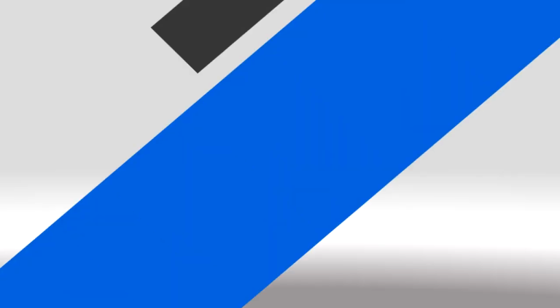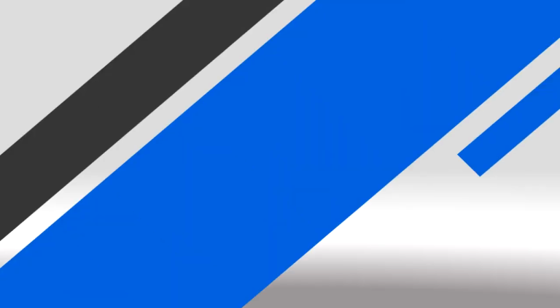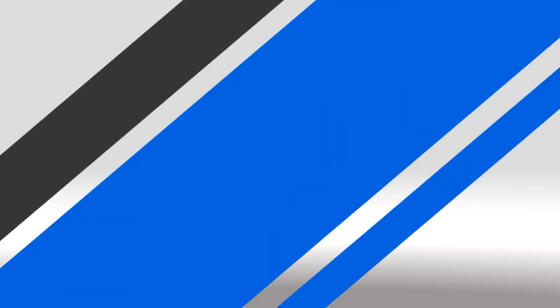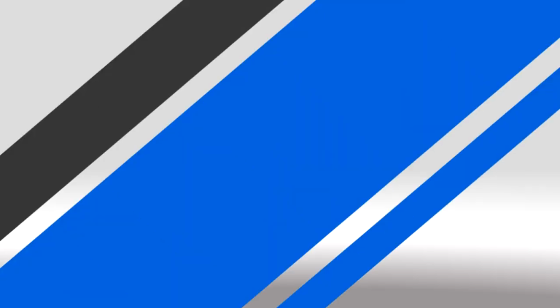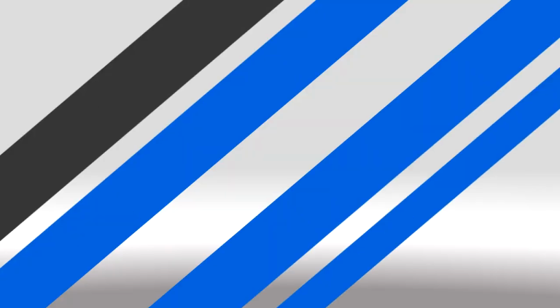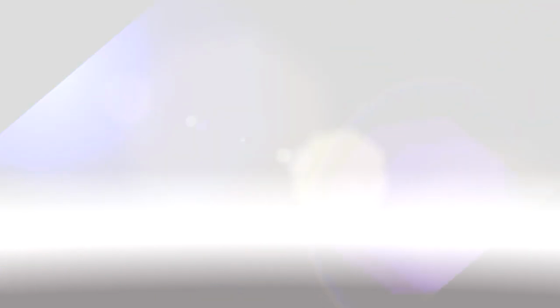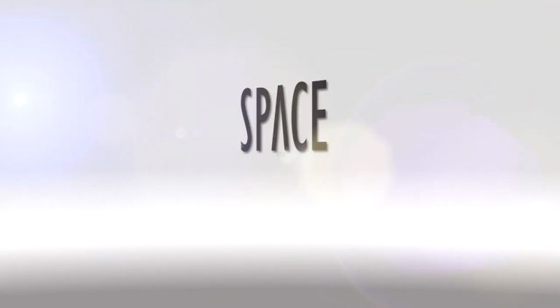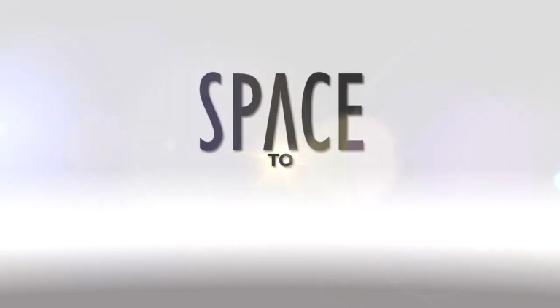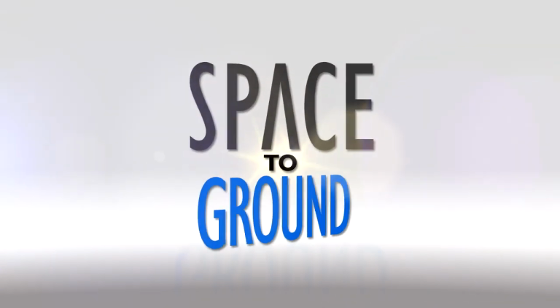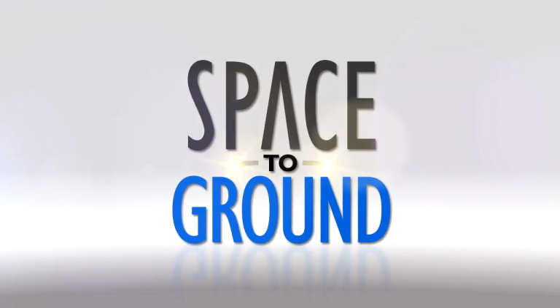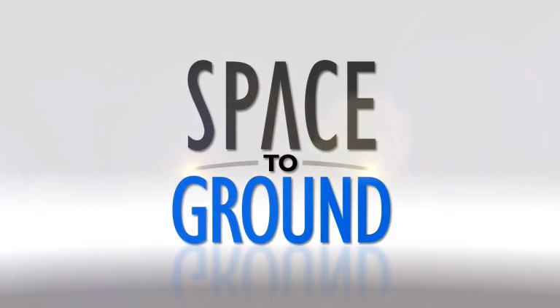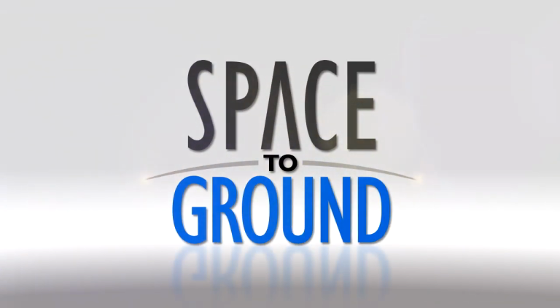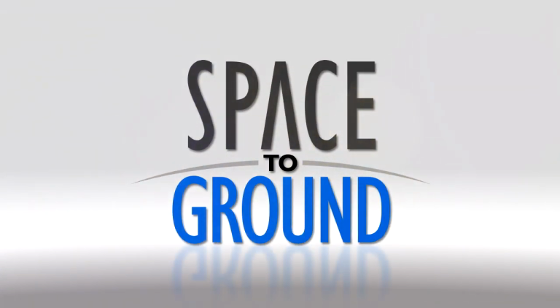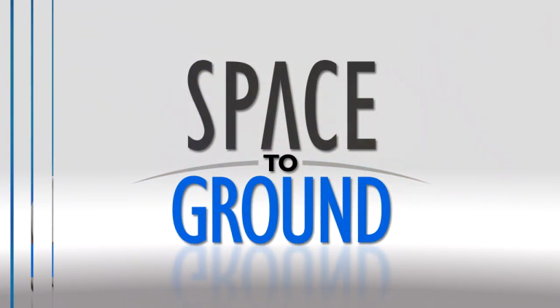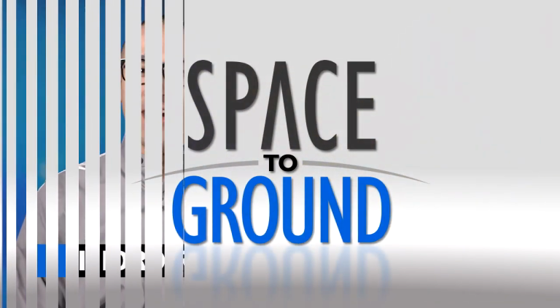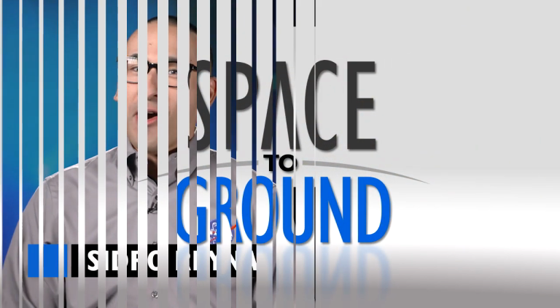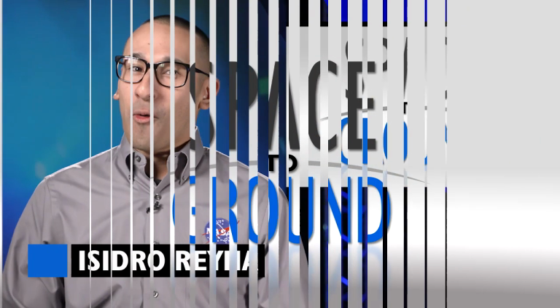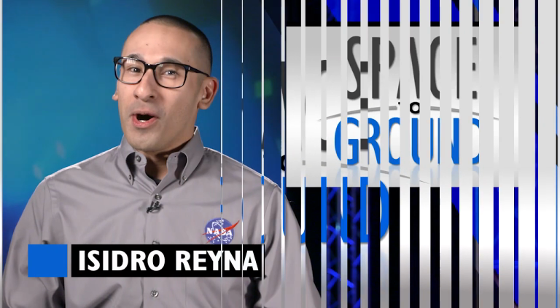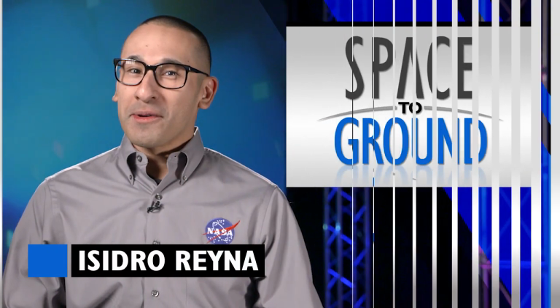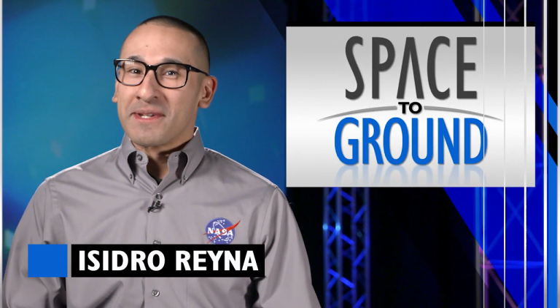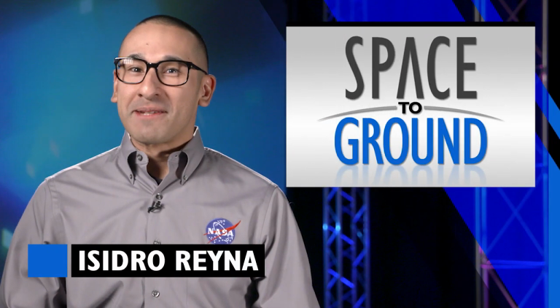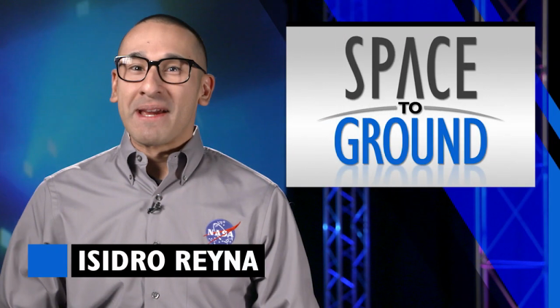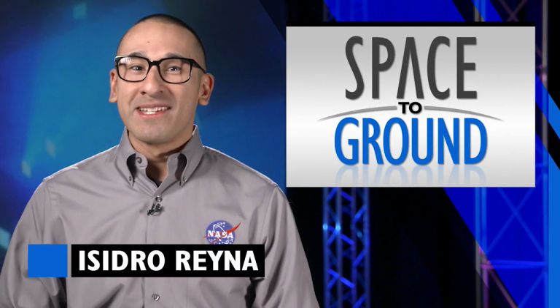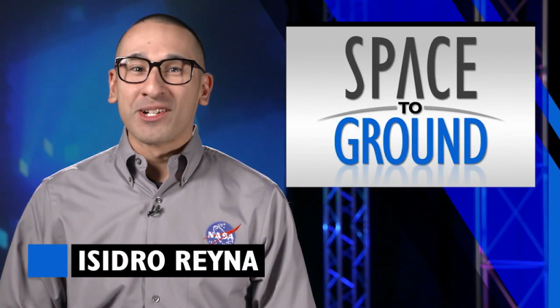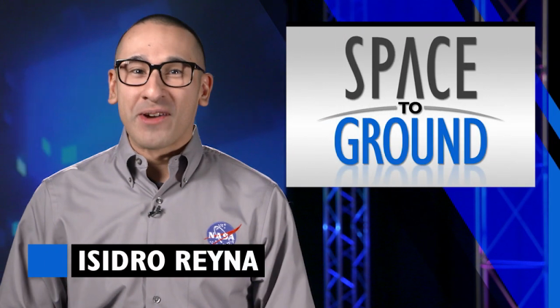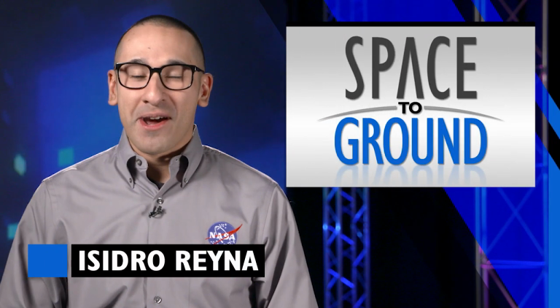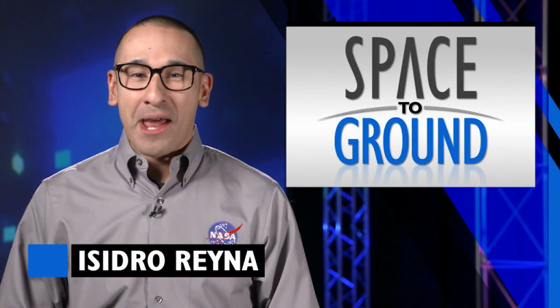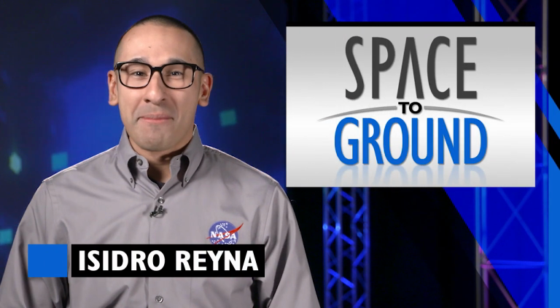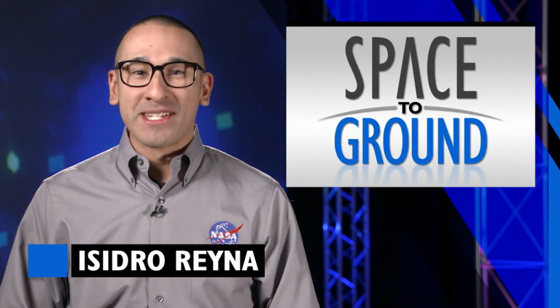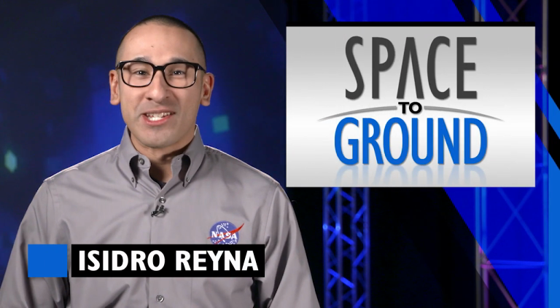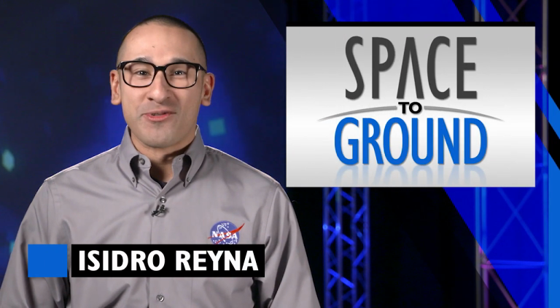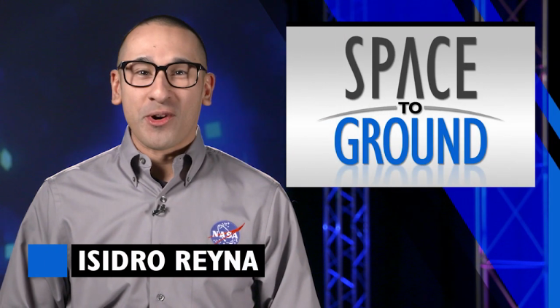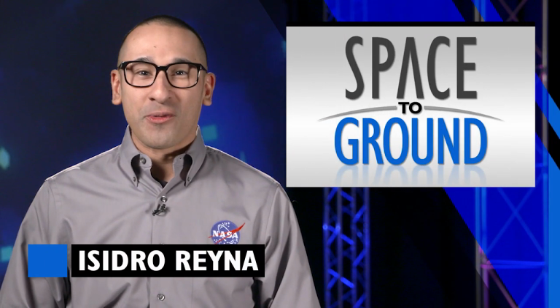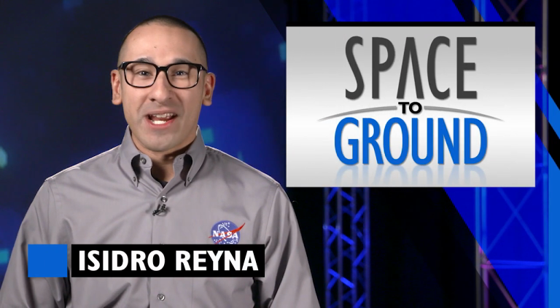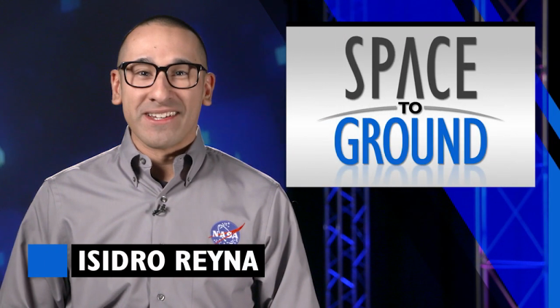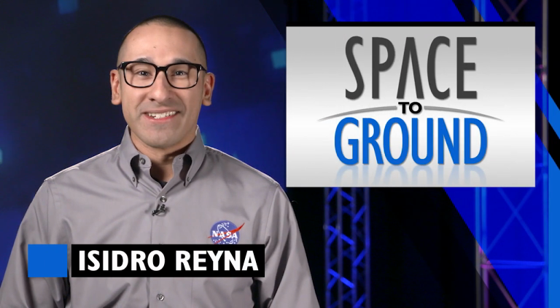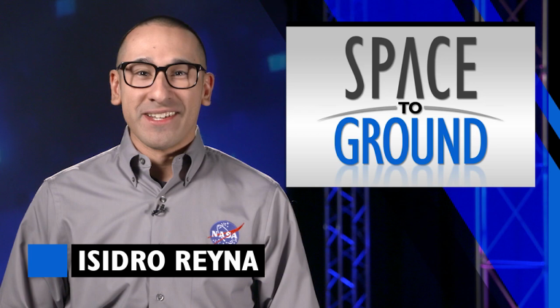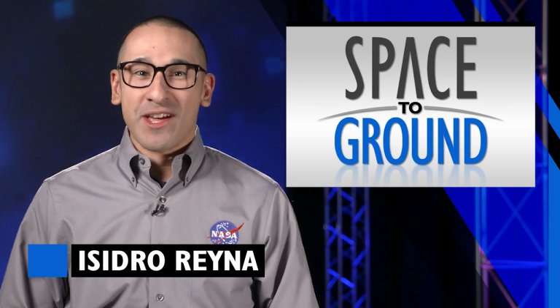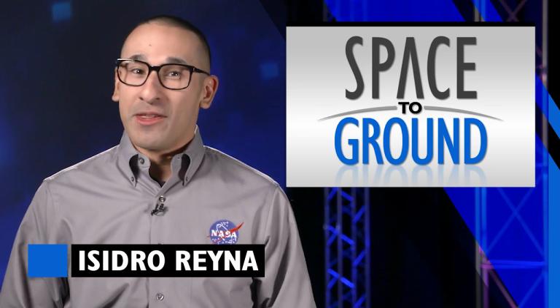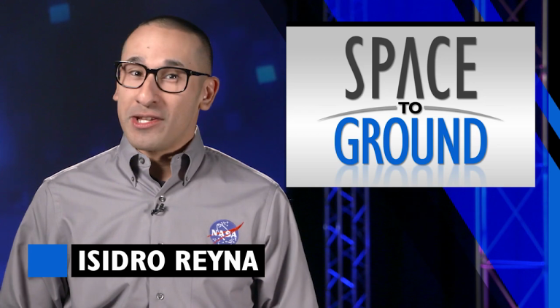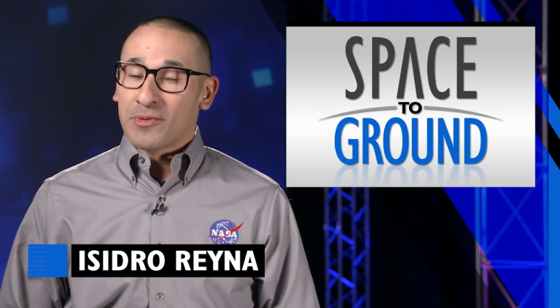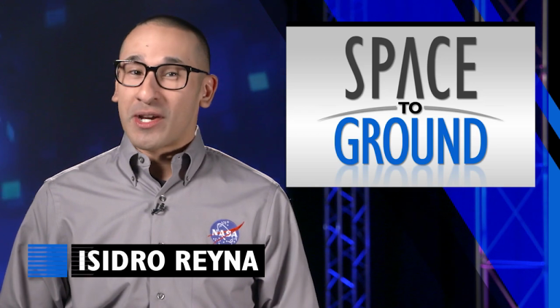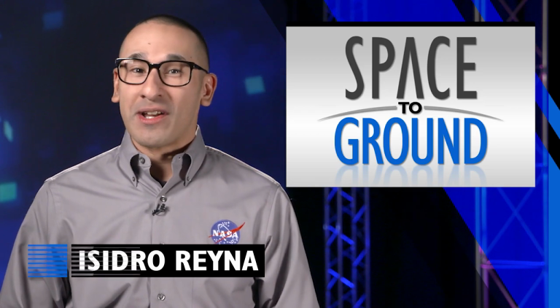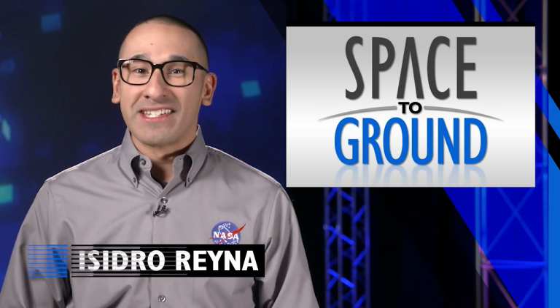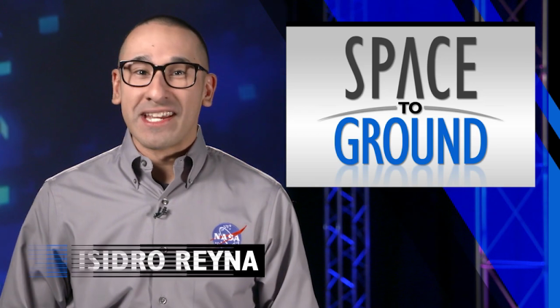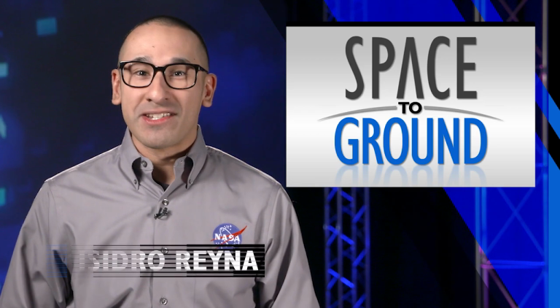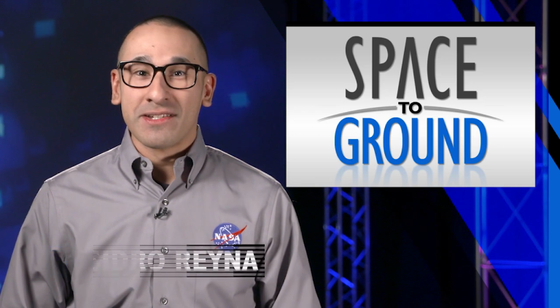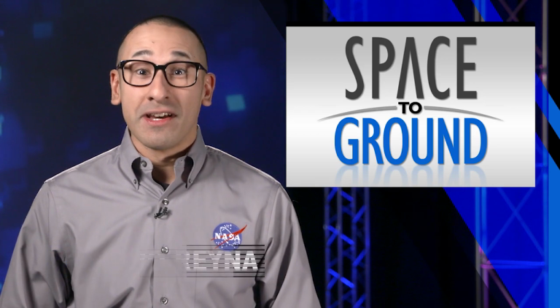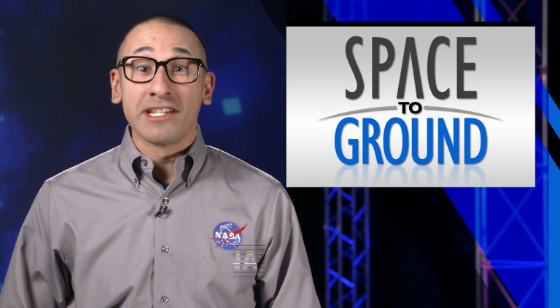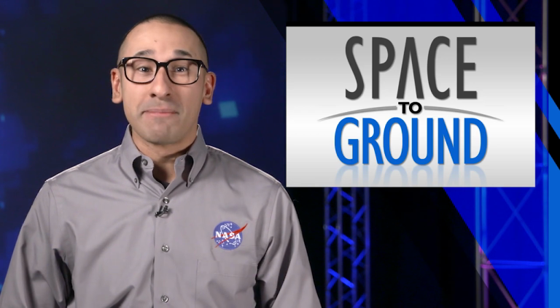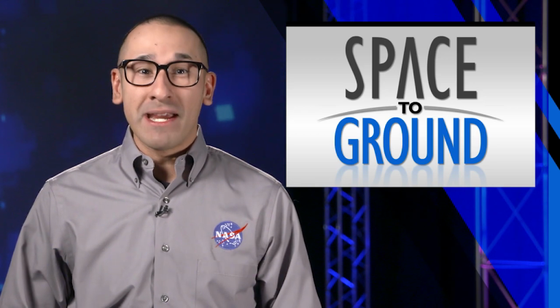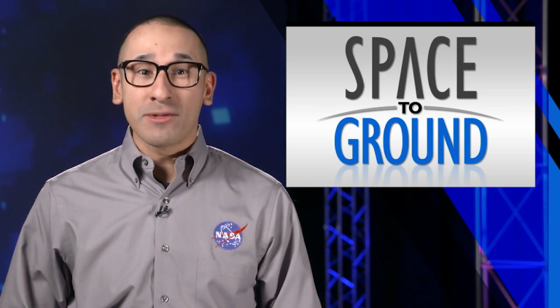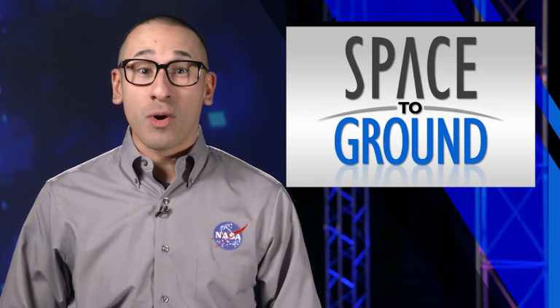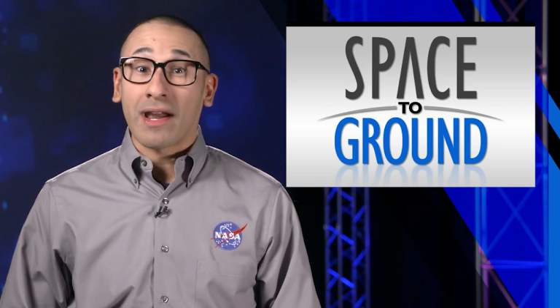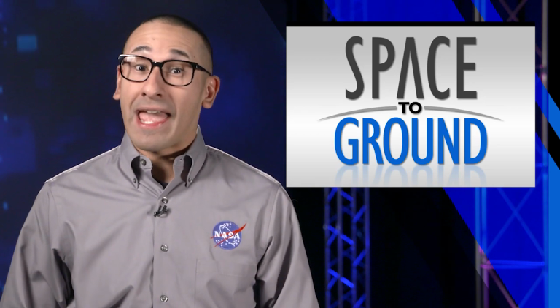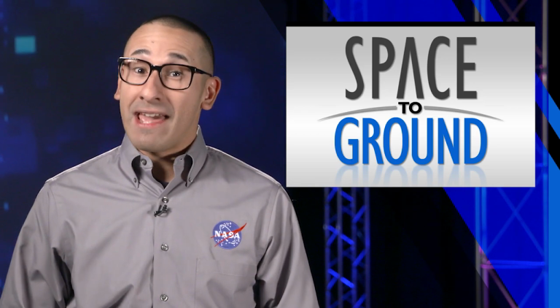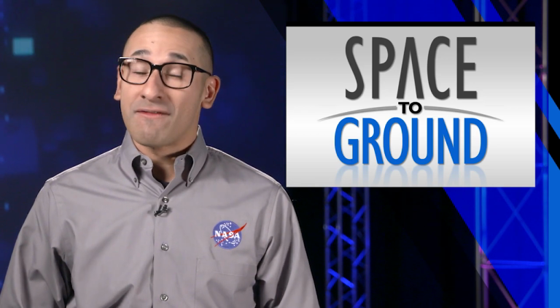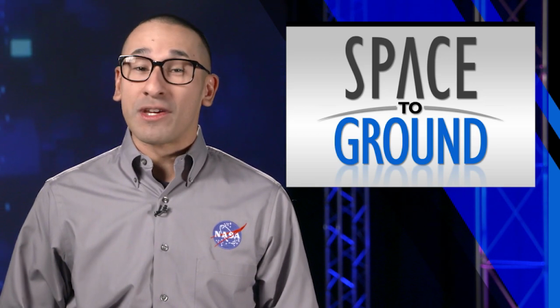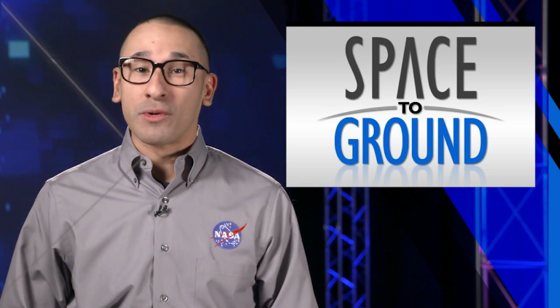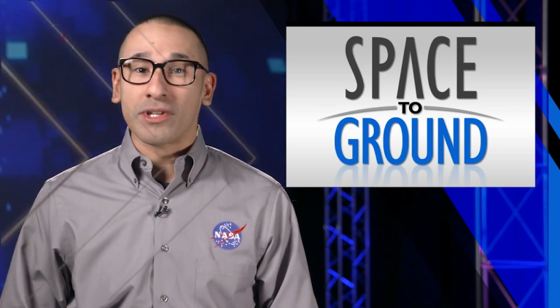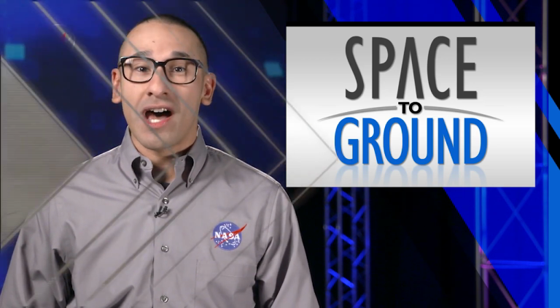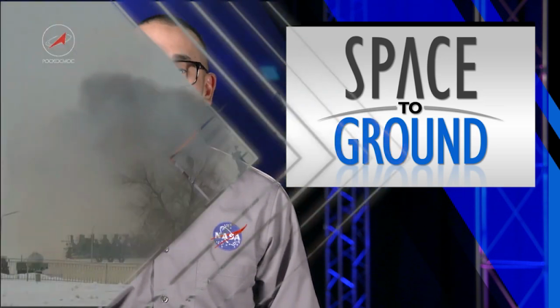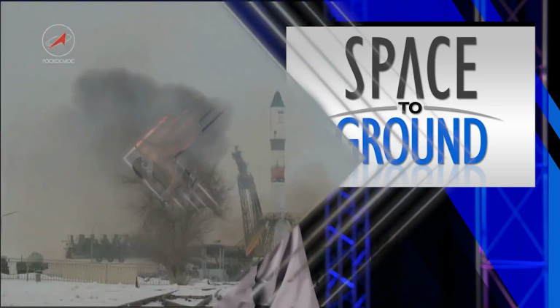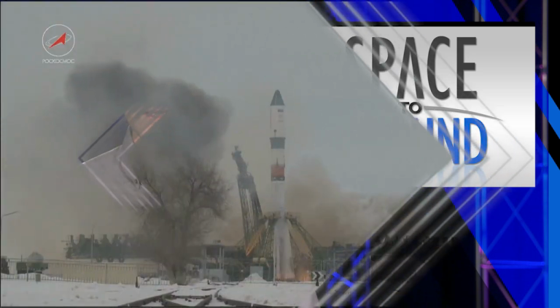Houston Station on Space to Ground. Welcome to Space to Ground, I'm Isidro Reyna. This week on Station: a spacewalk and vehicle docking.